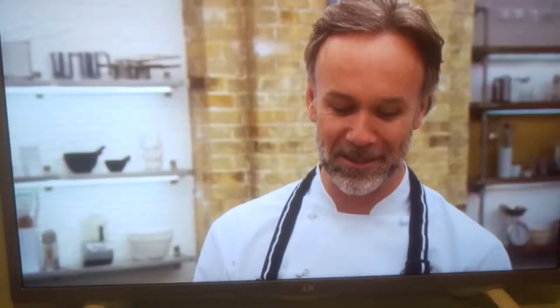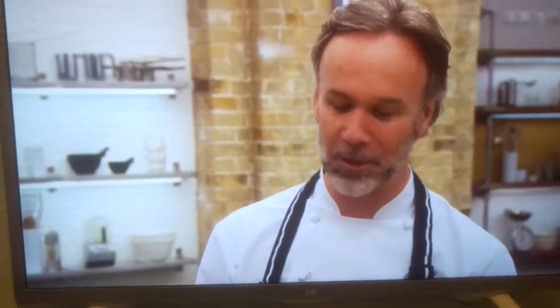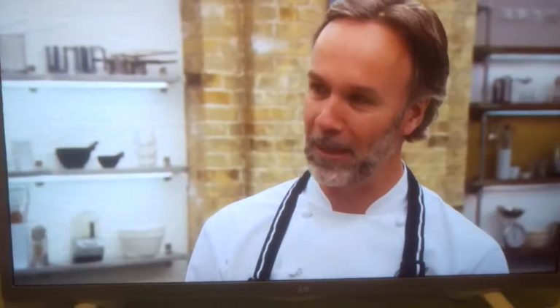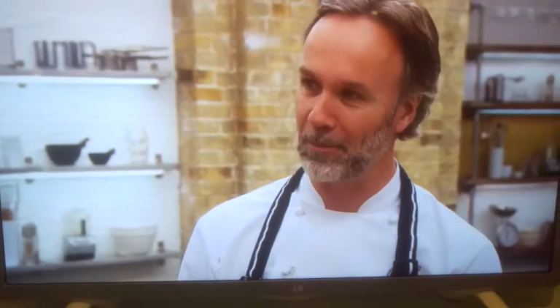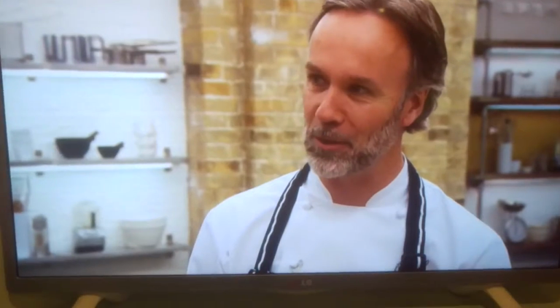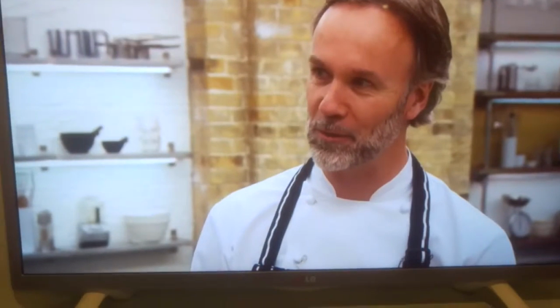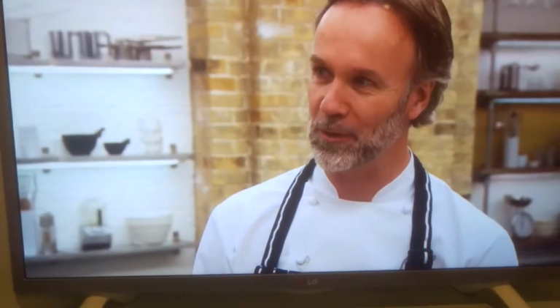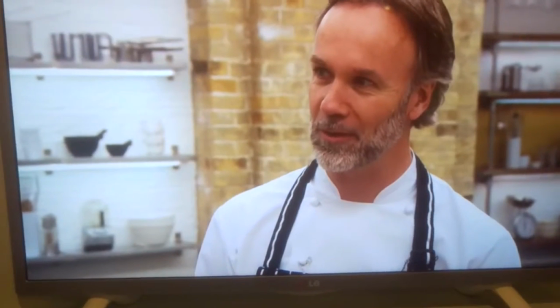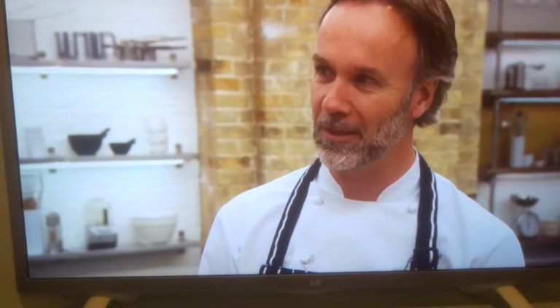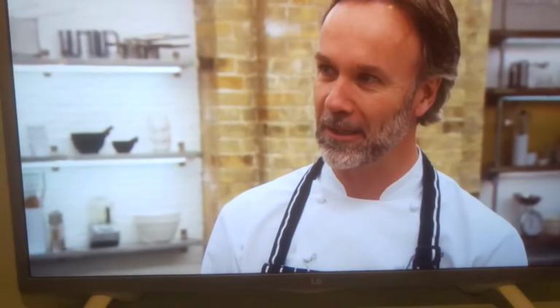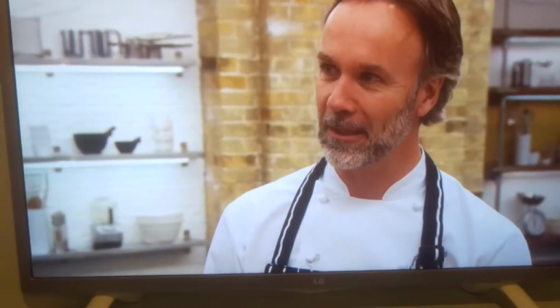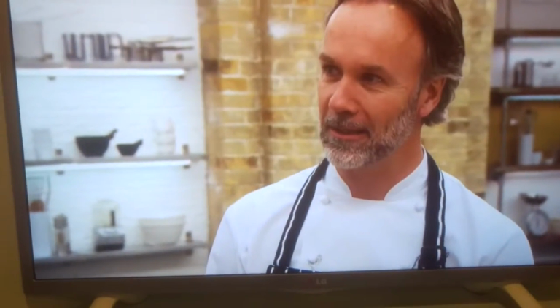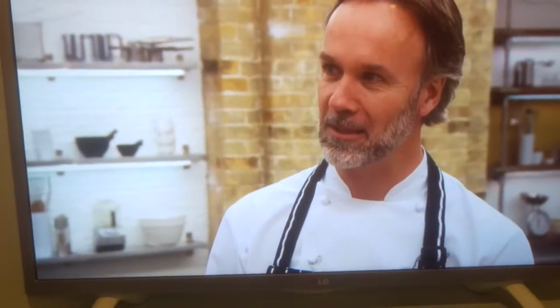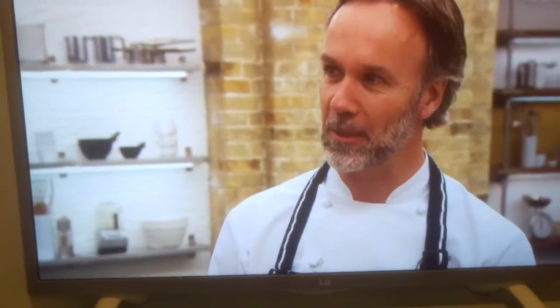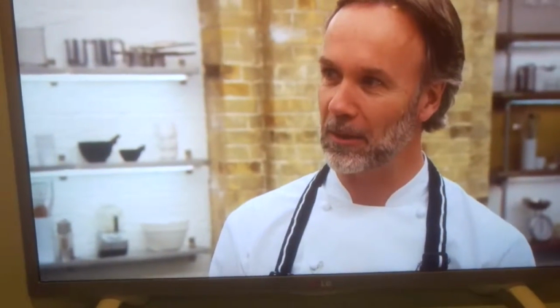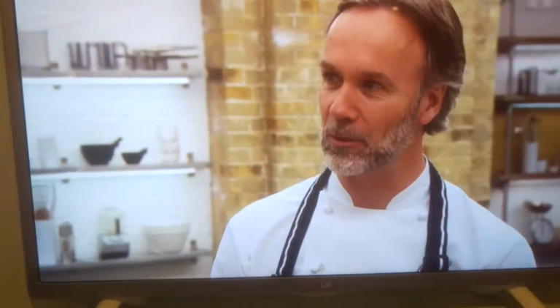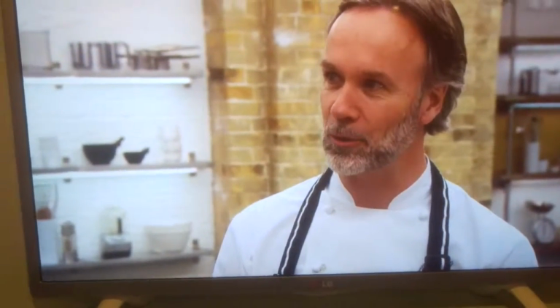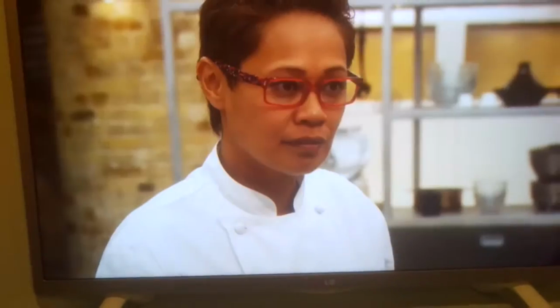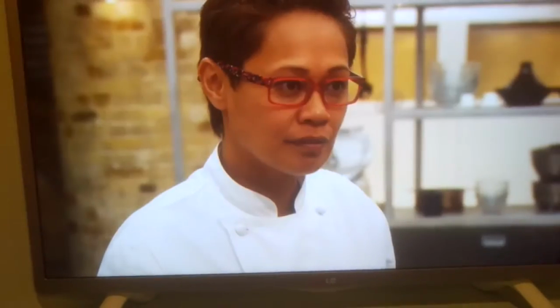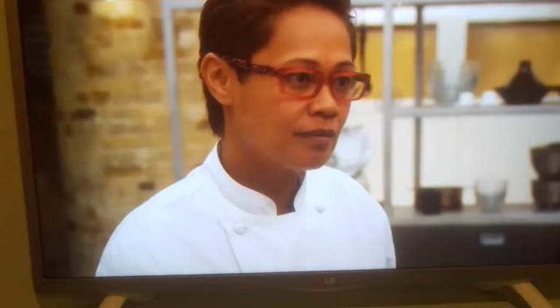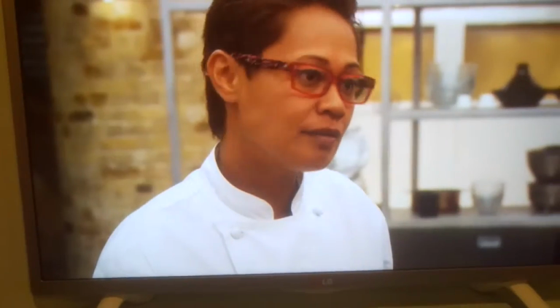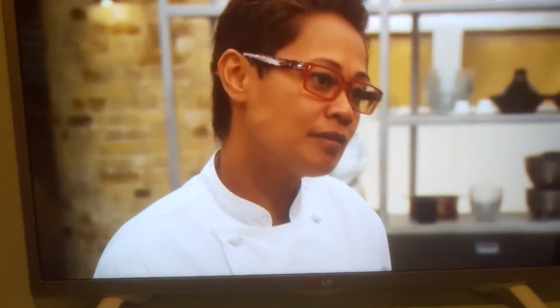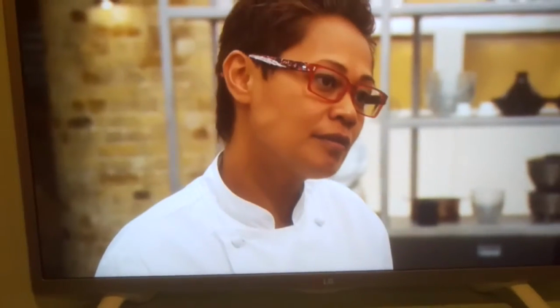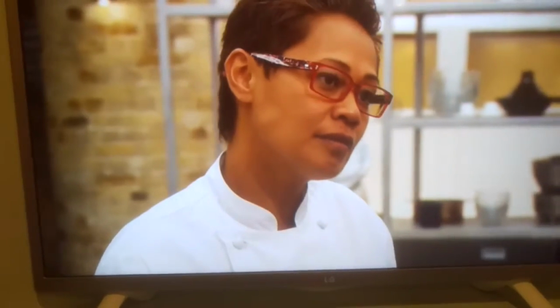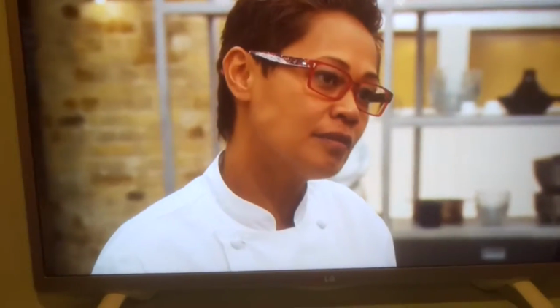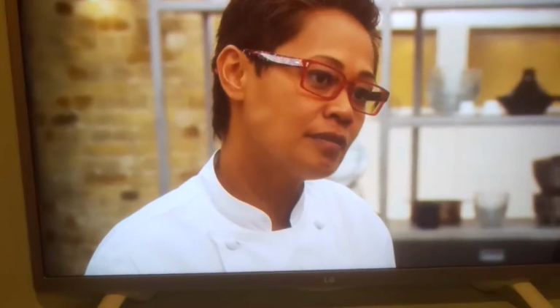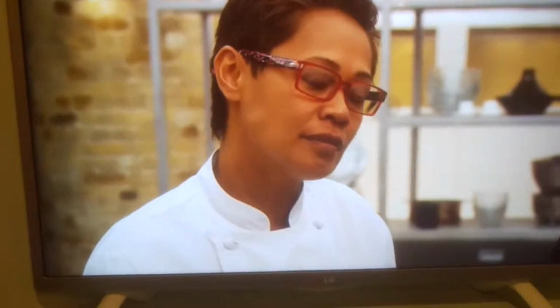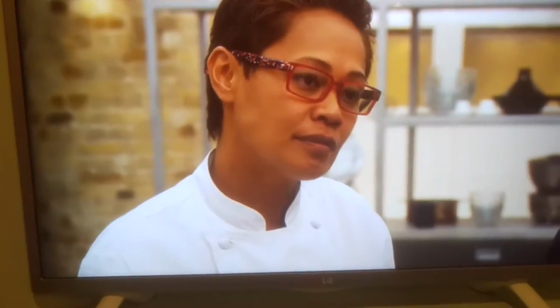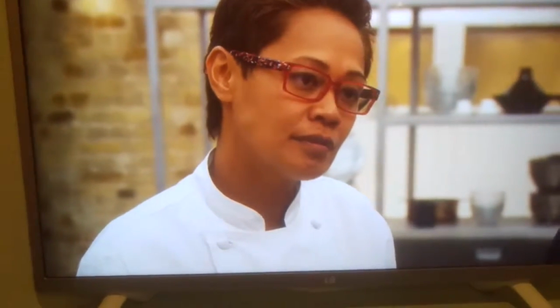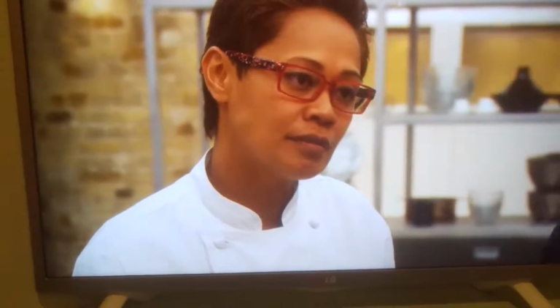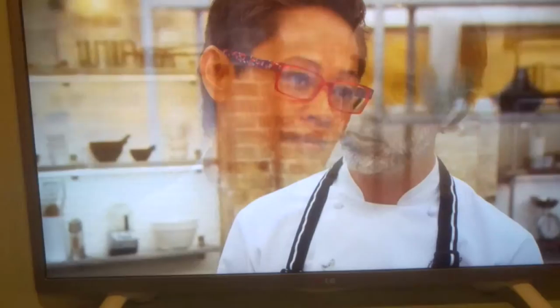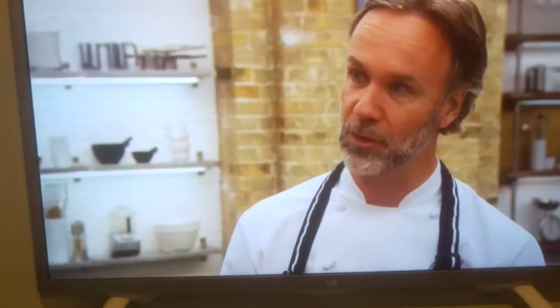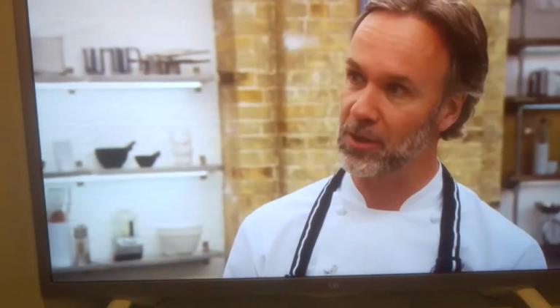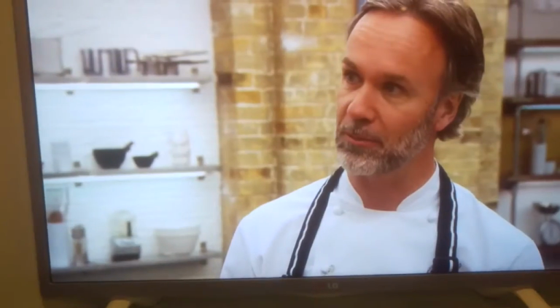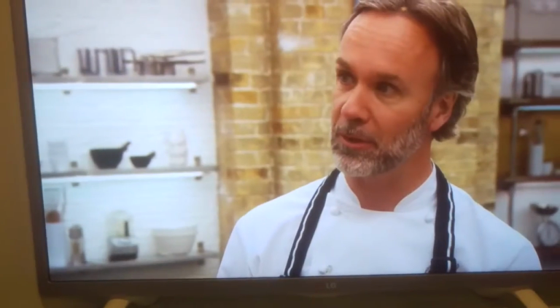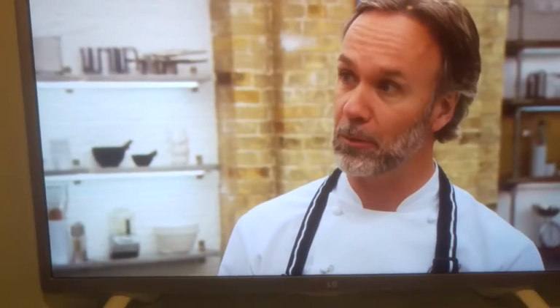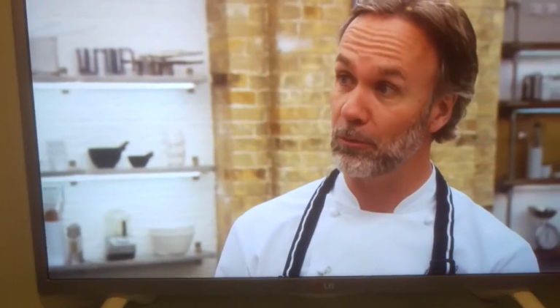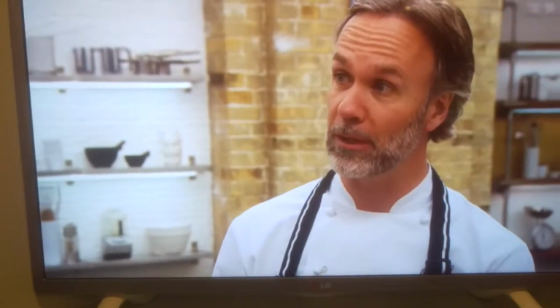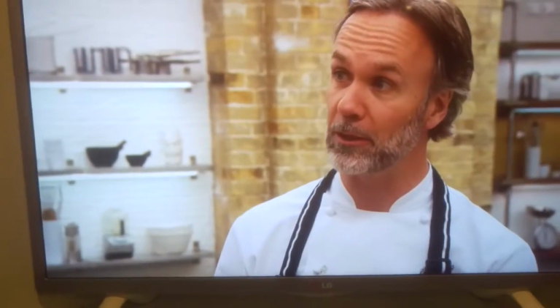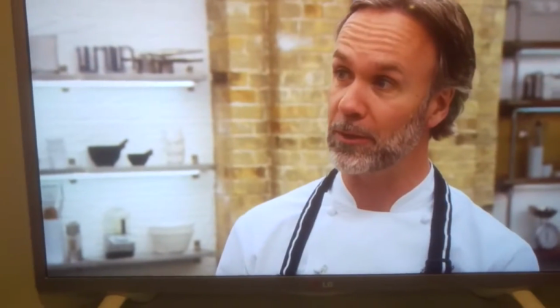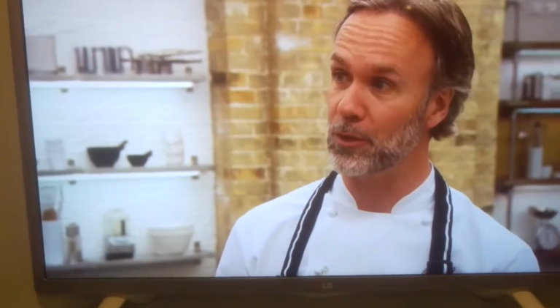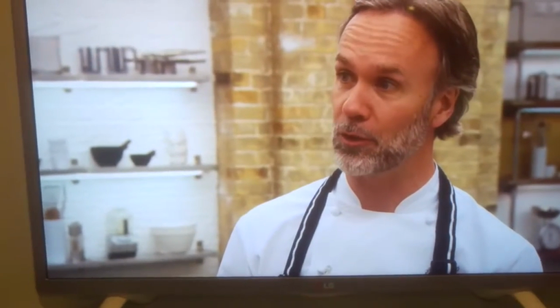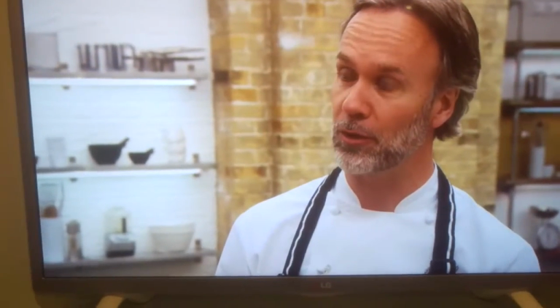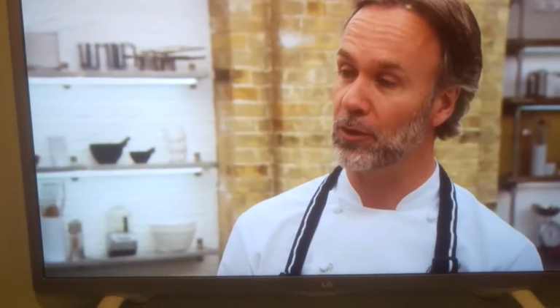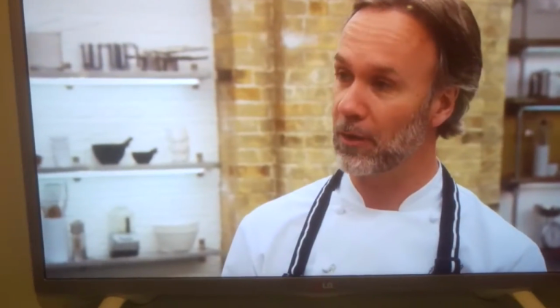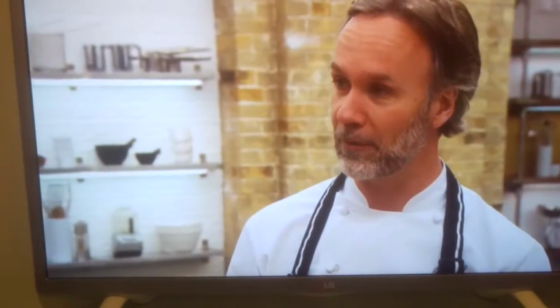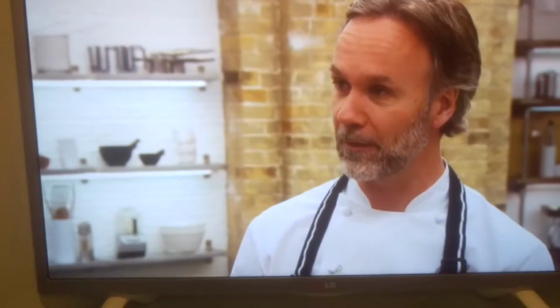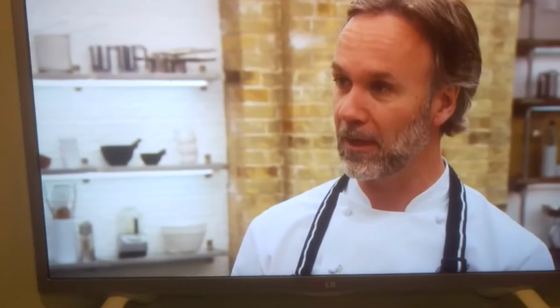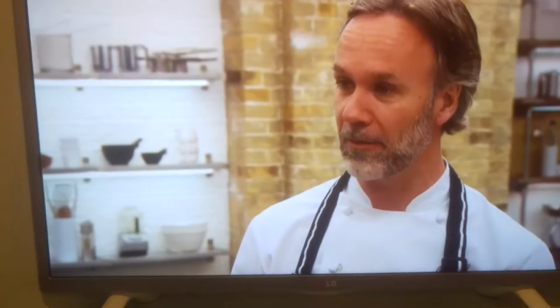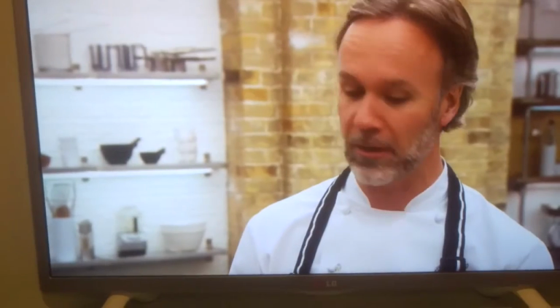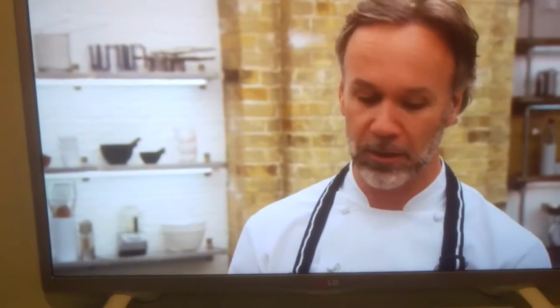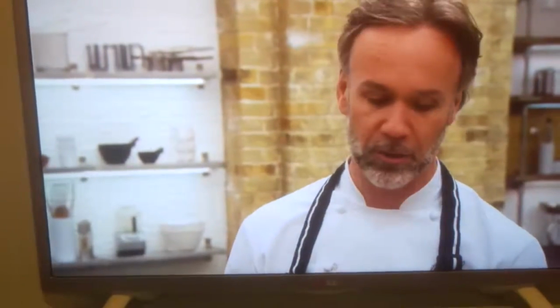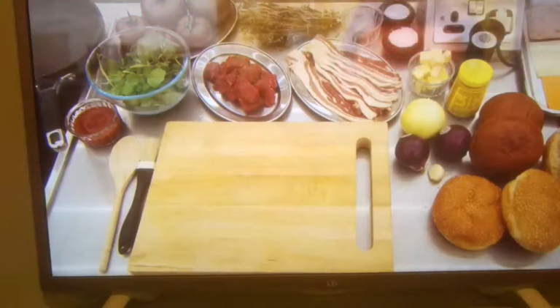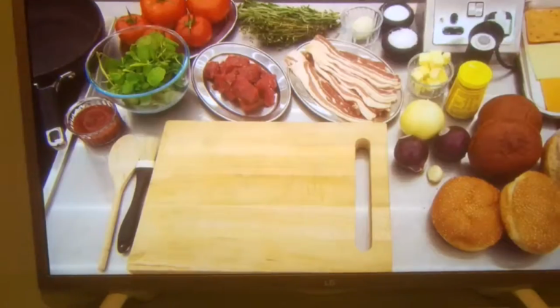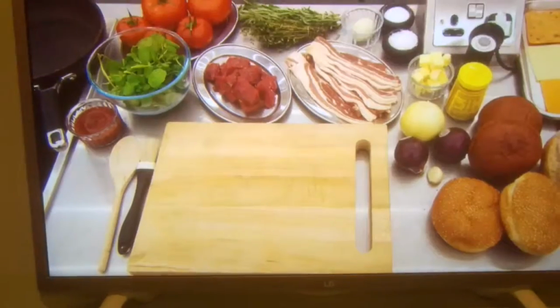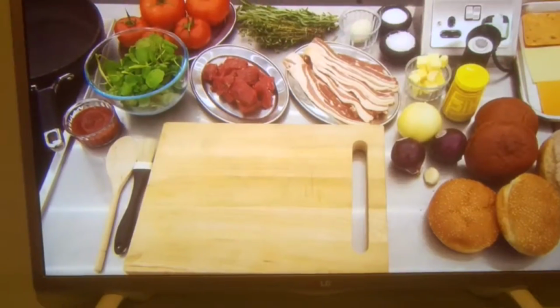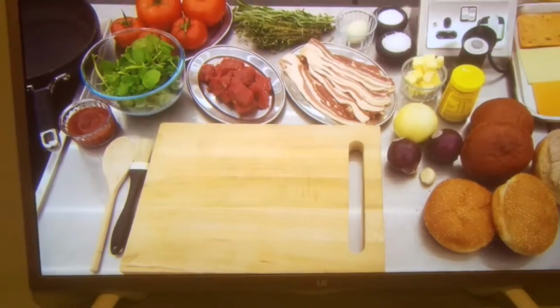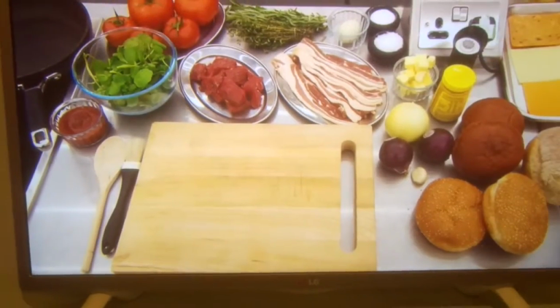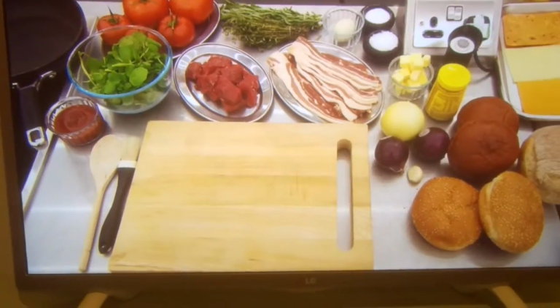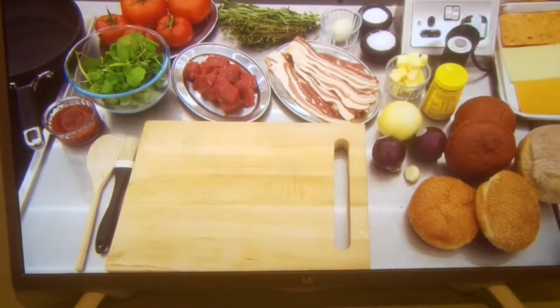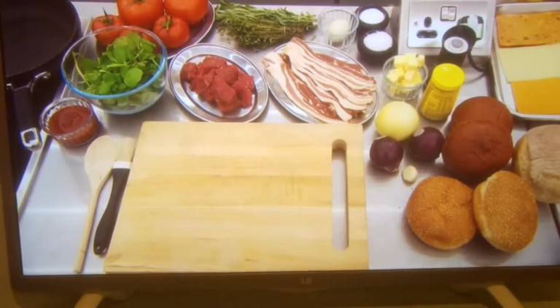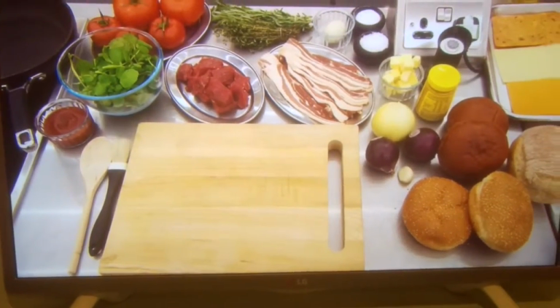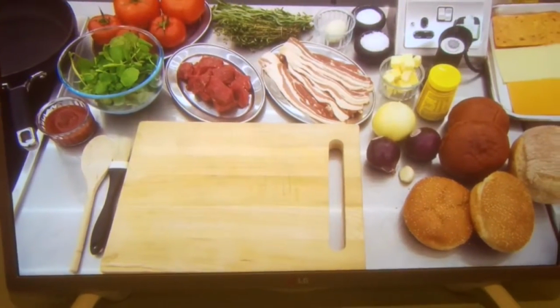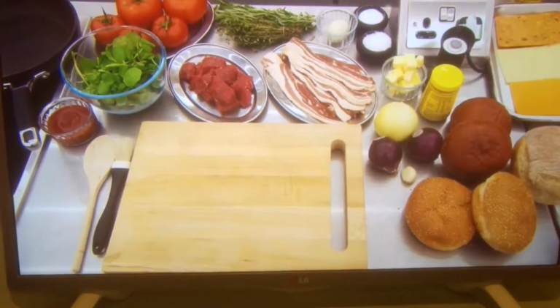This is not about posh food, this is about good cookery. To come into here and cook is something that we're really going to enjoy. Great flavour, great cookery, great skill.